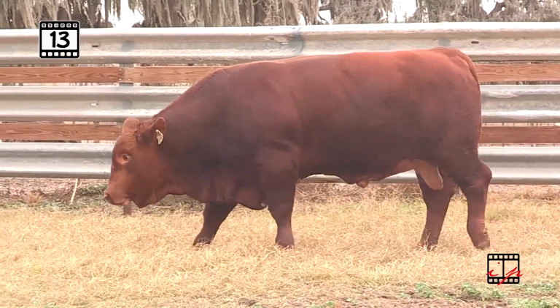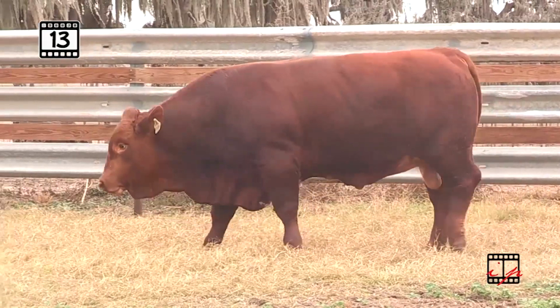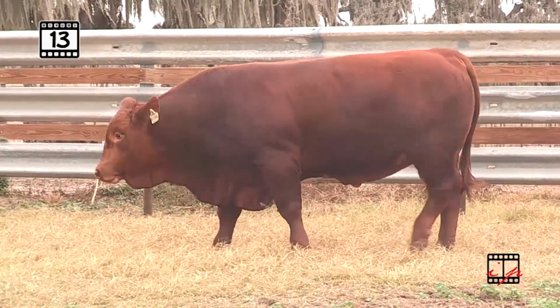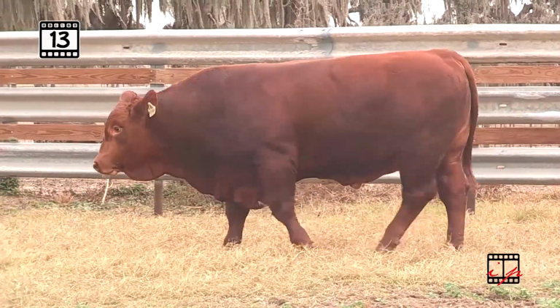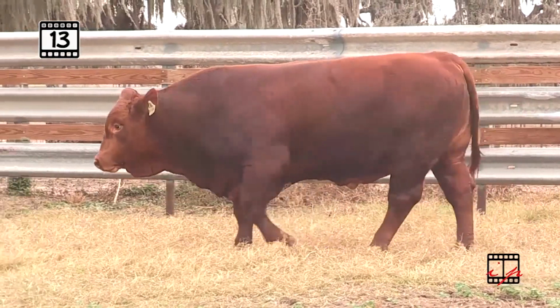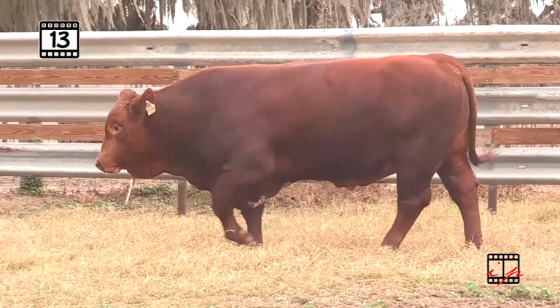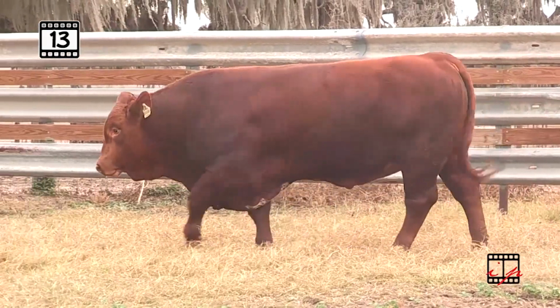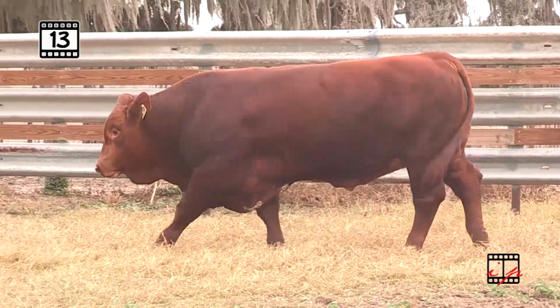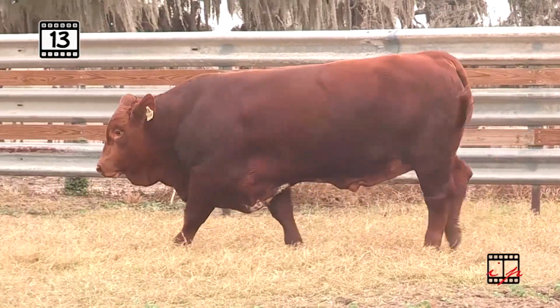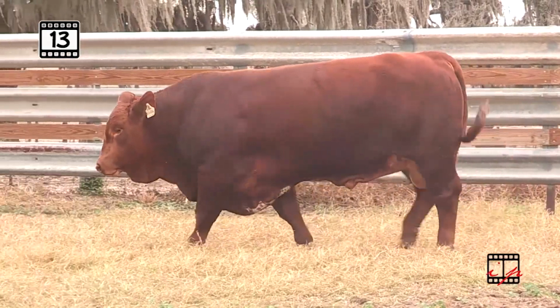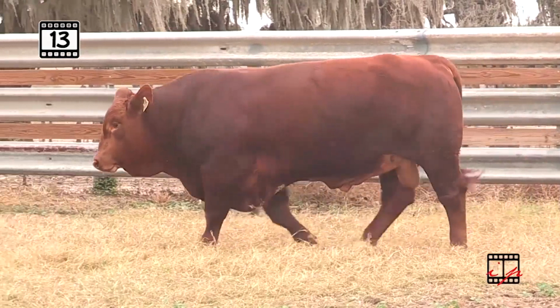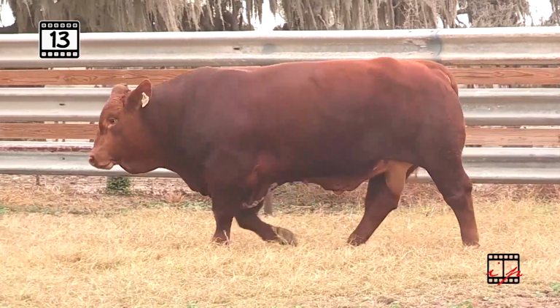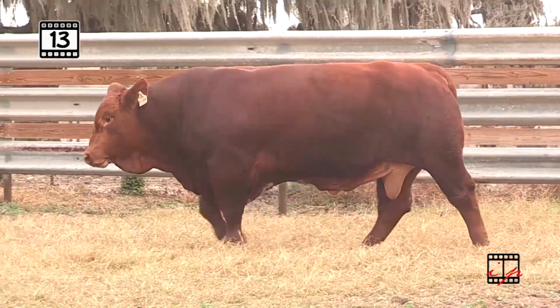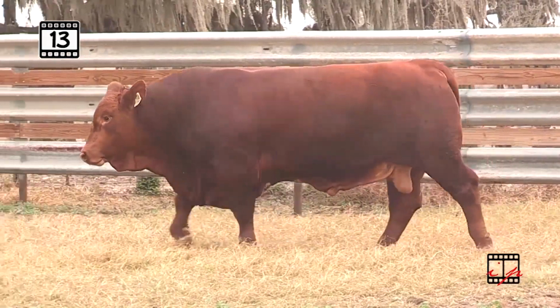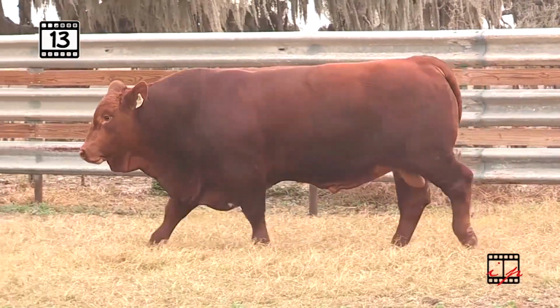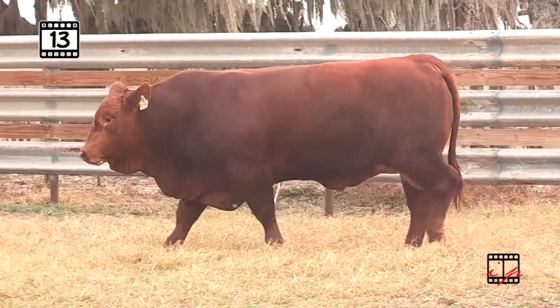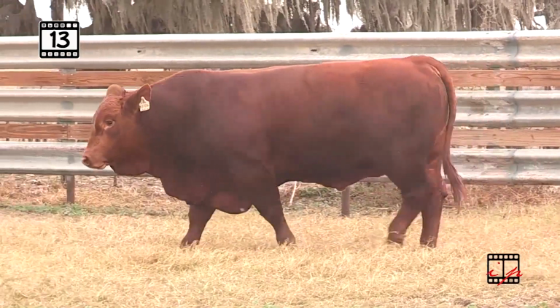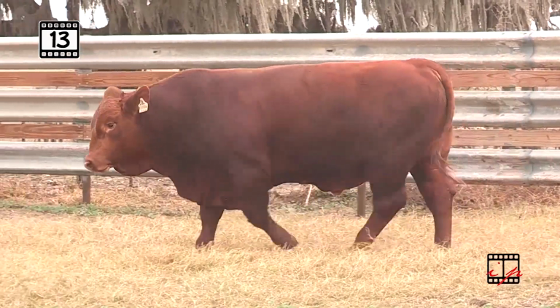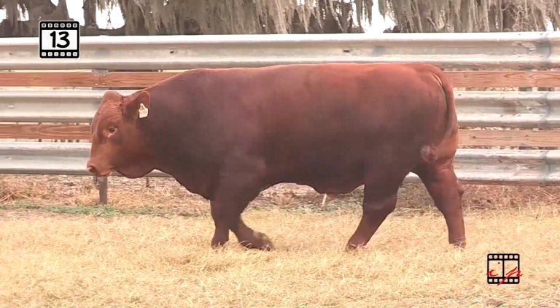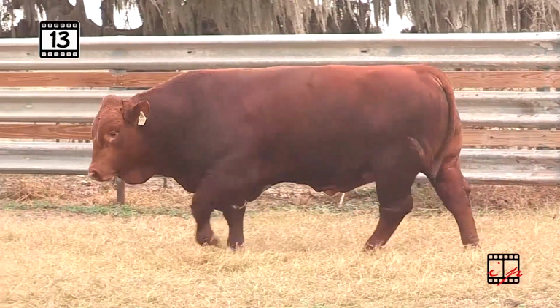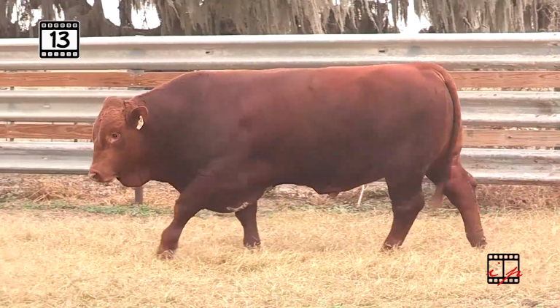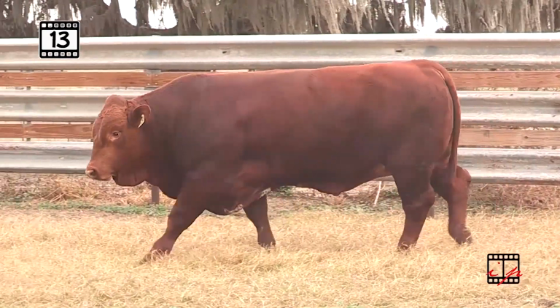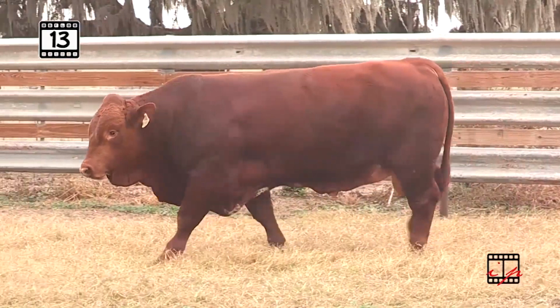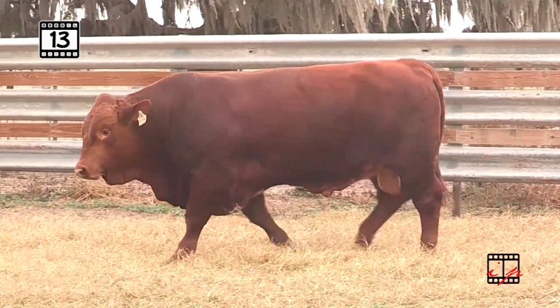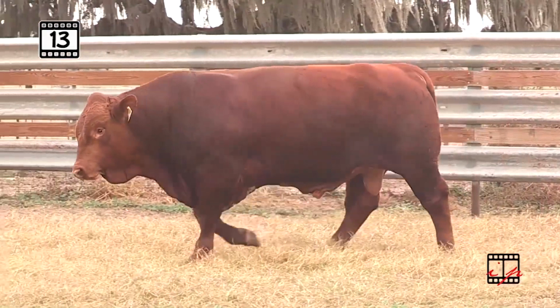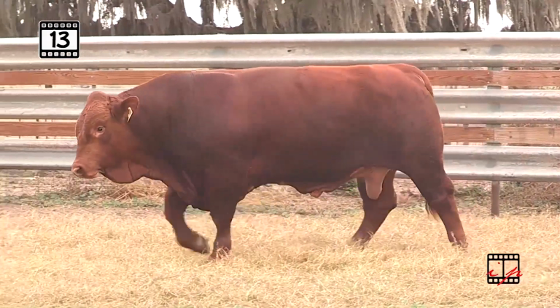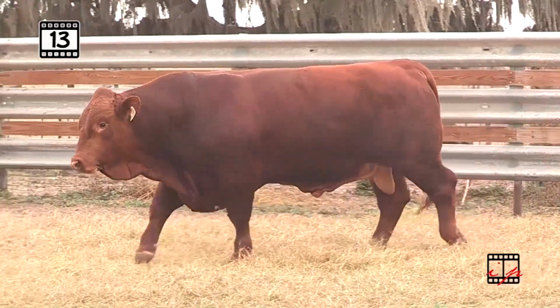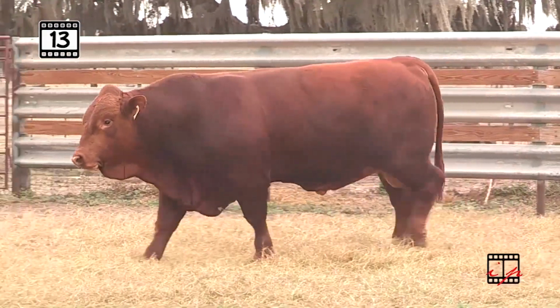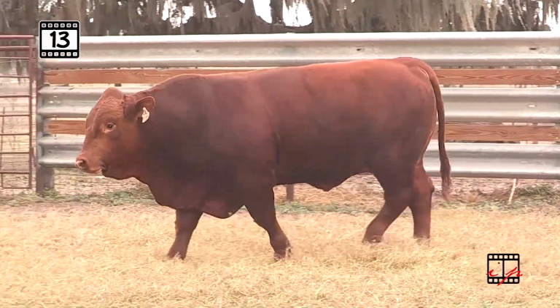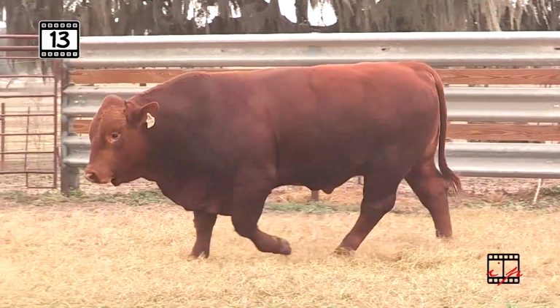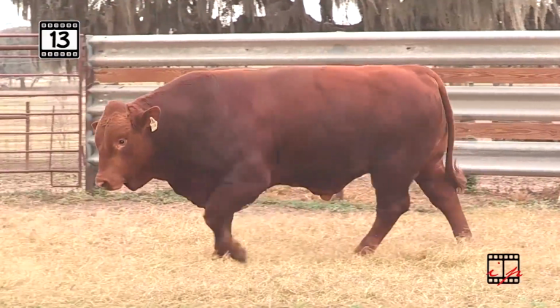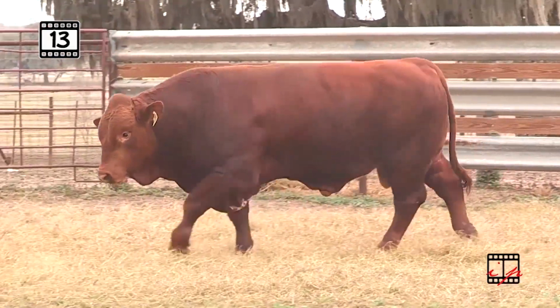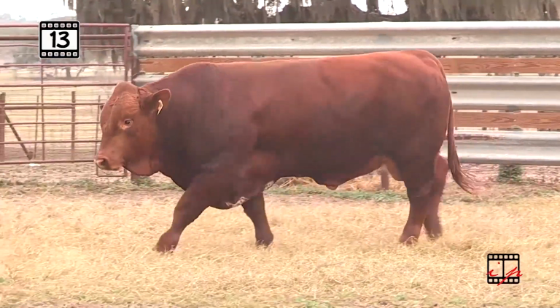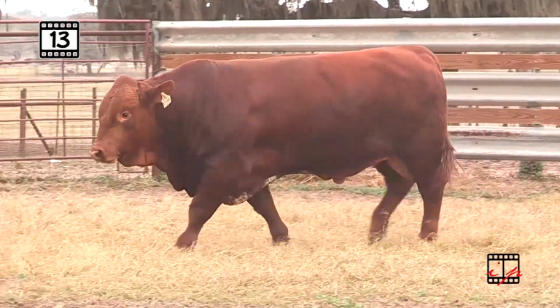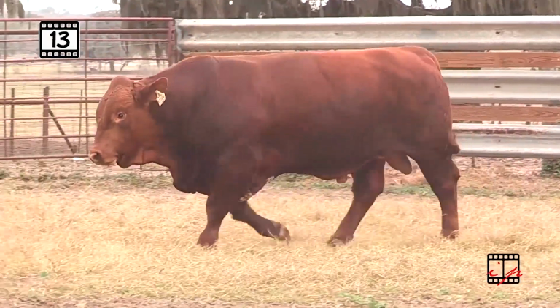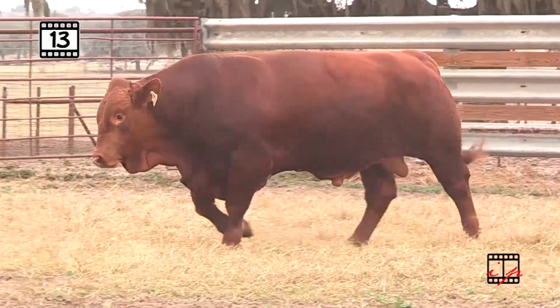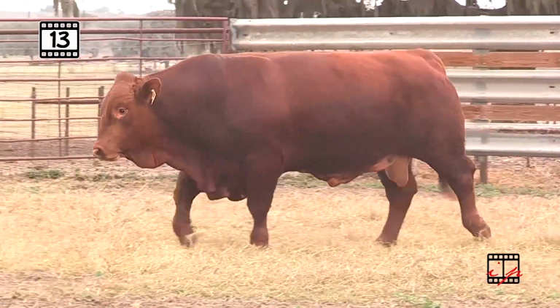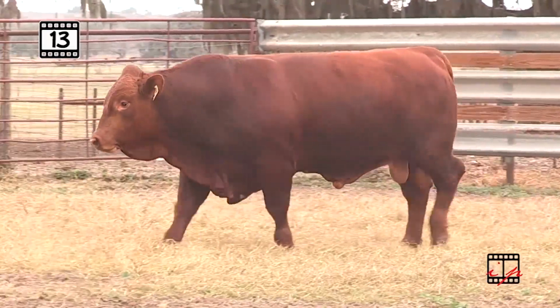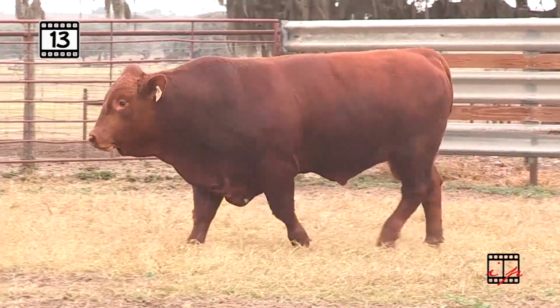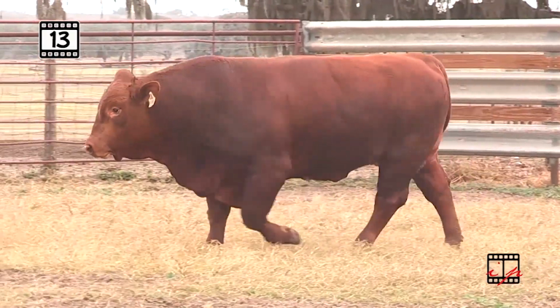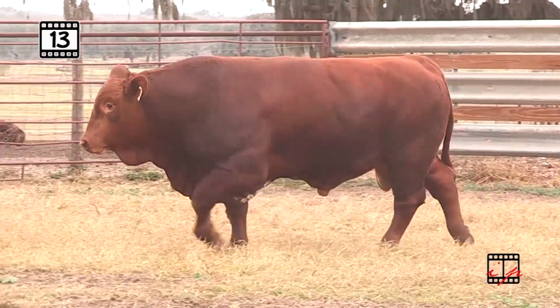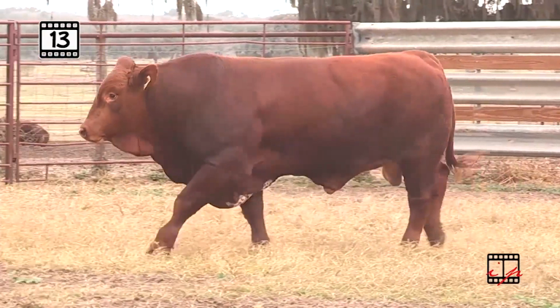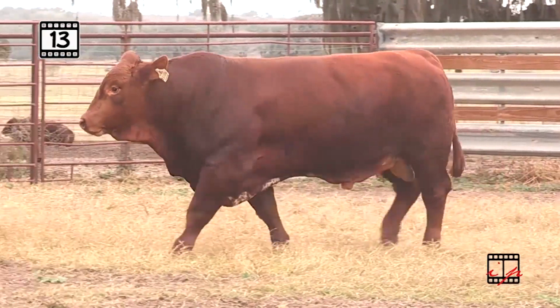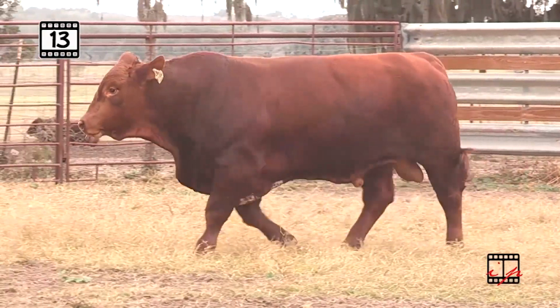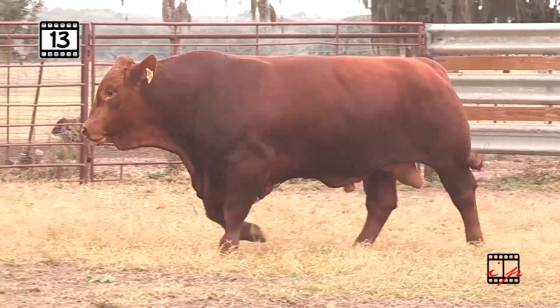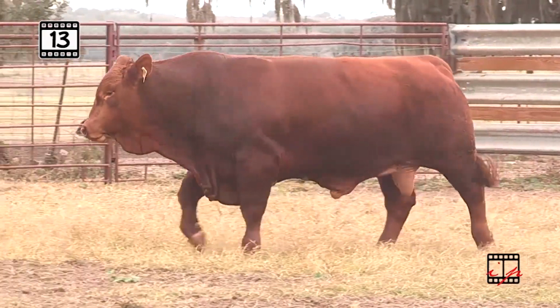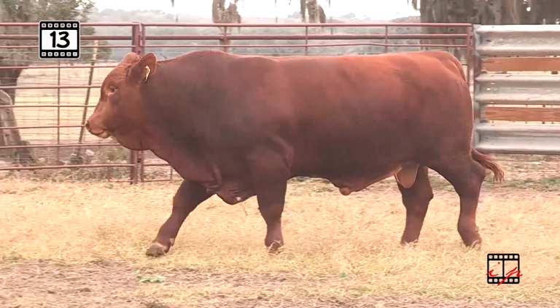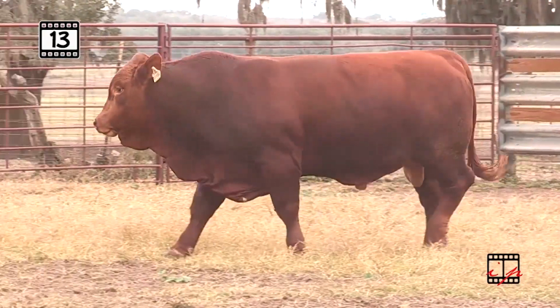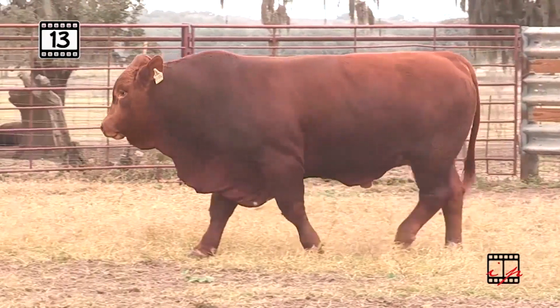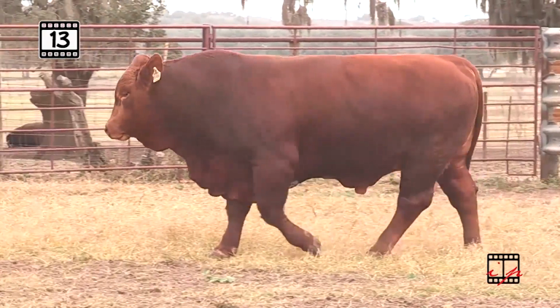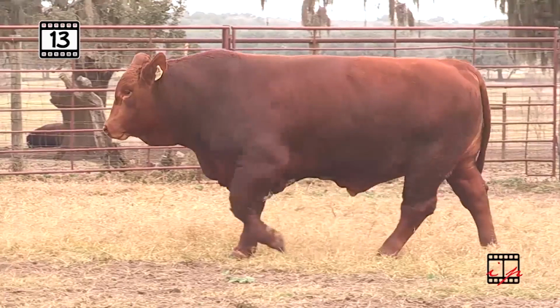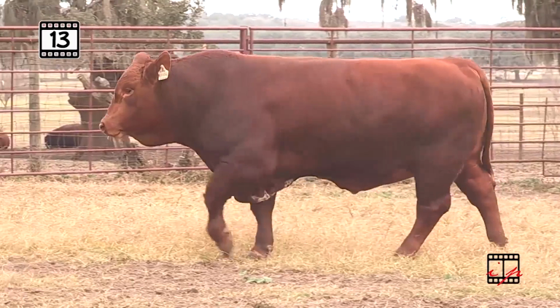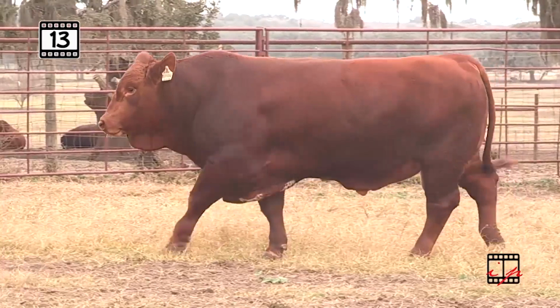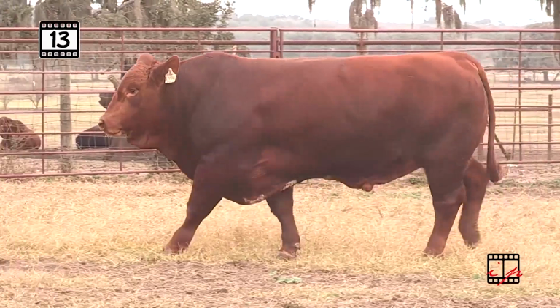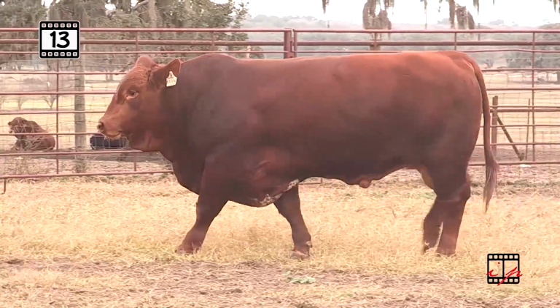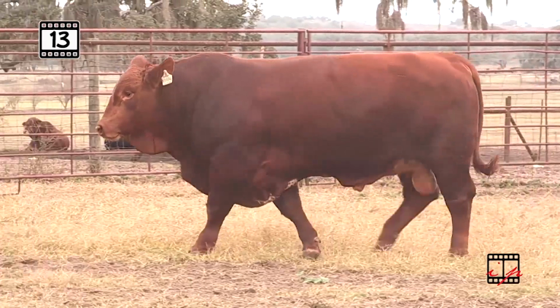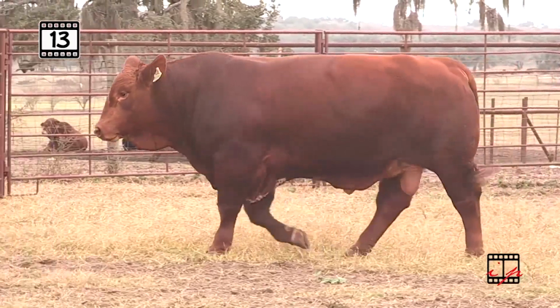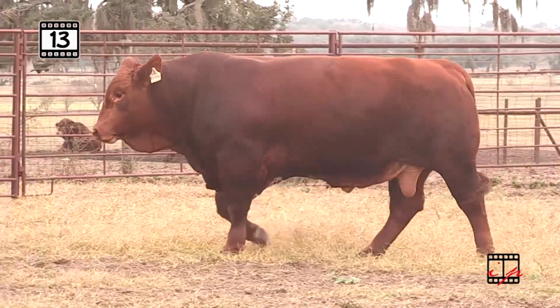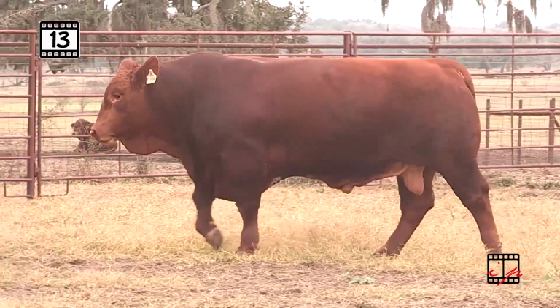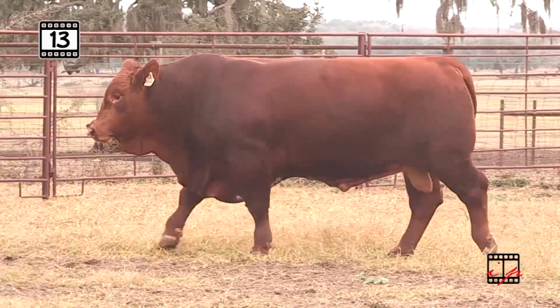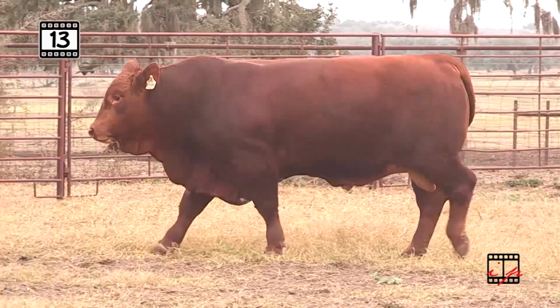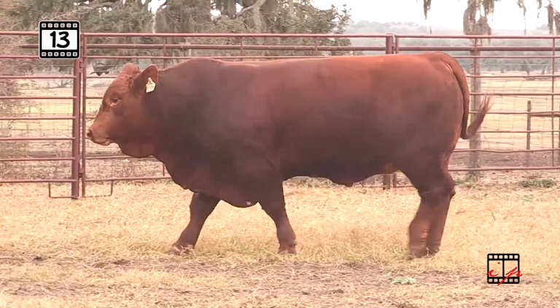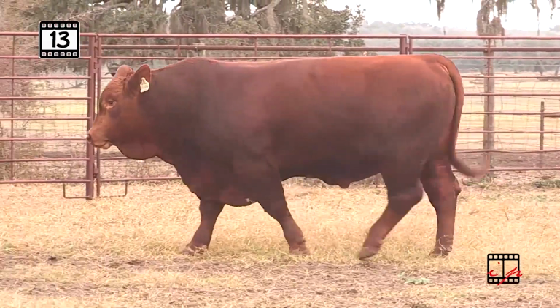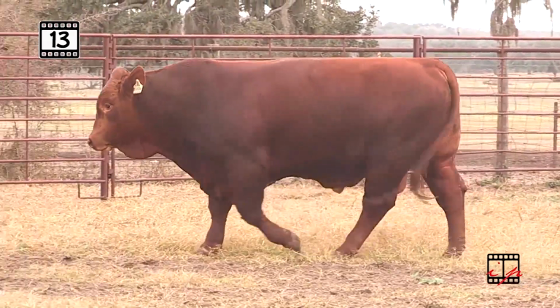But then with Cool Cowboy you get the length, the top line, the big rib shape, the thickness, the clean underline, the growth — everything we see right here.